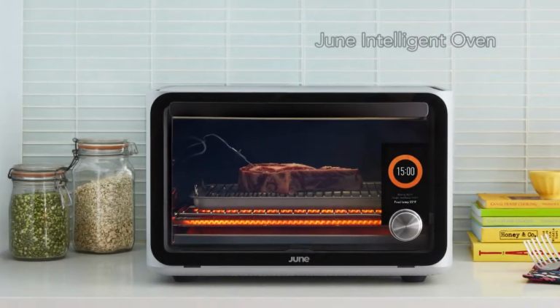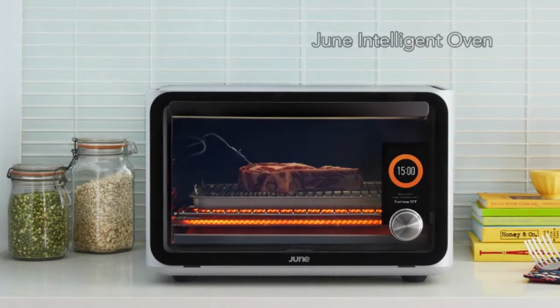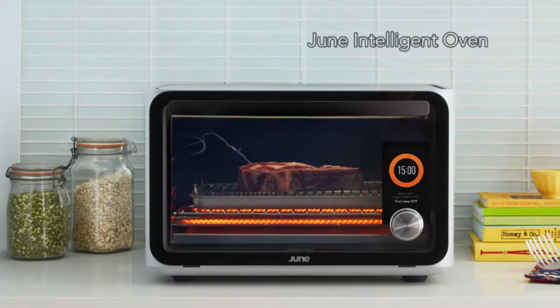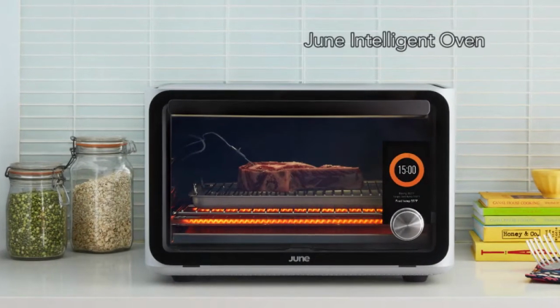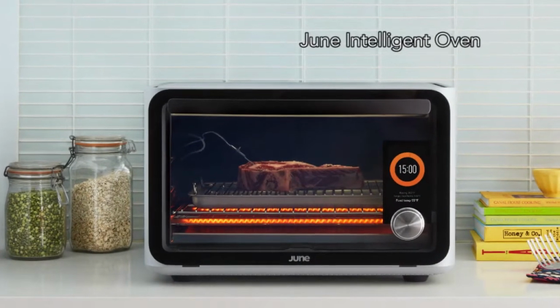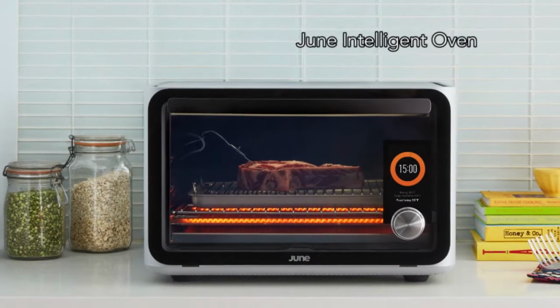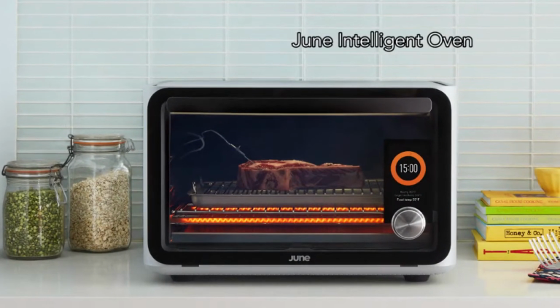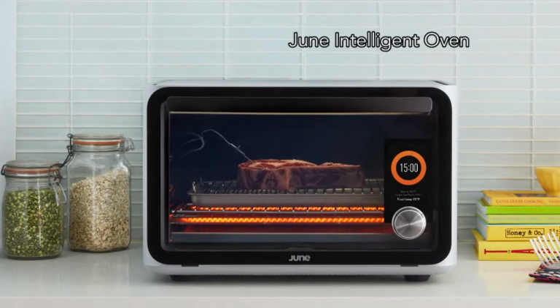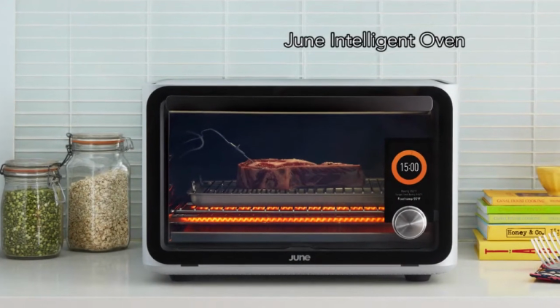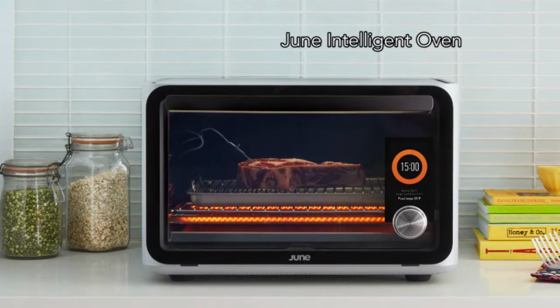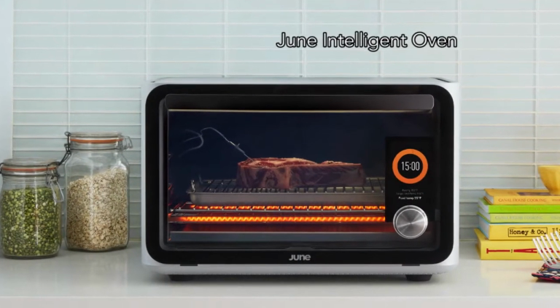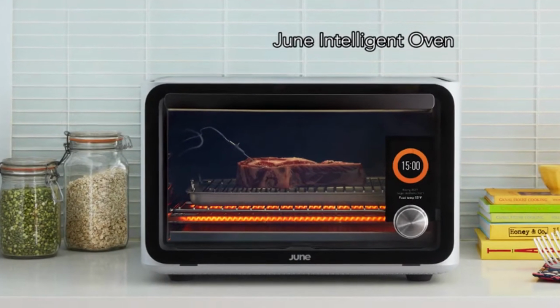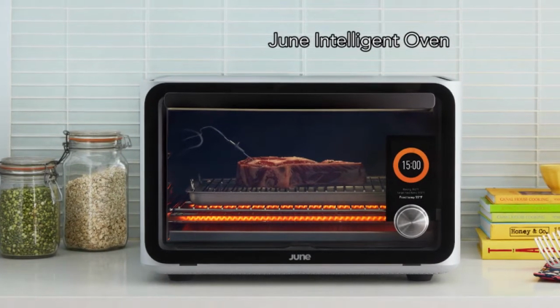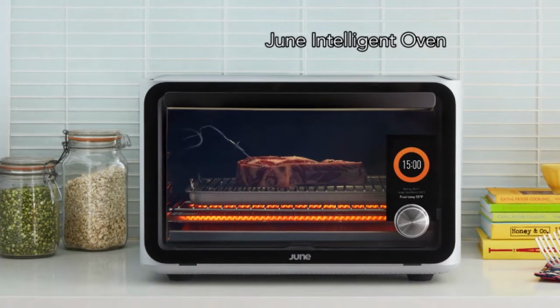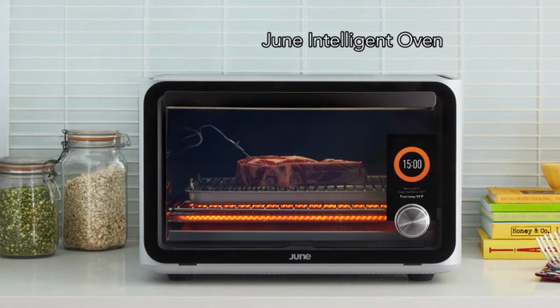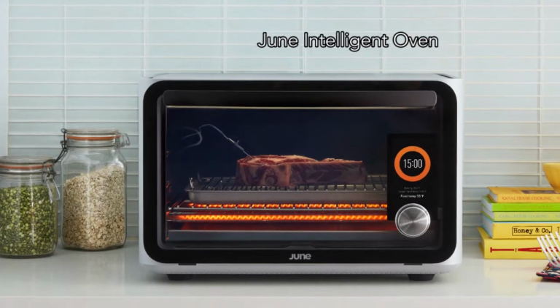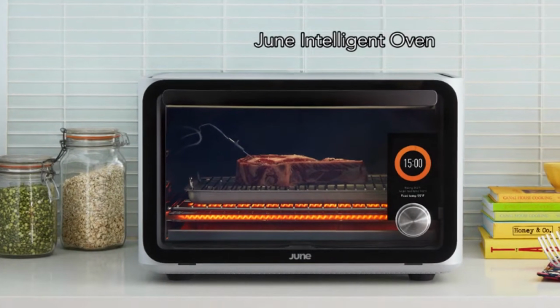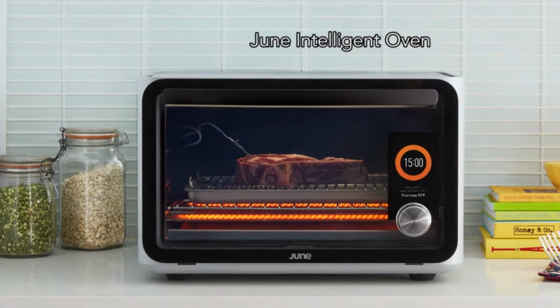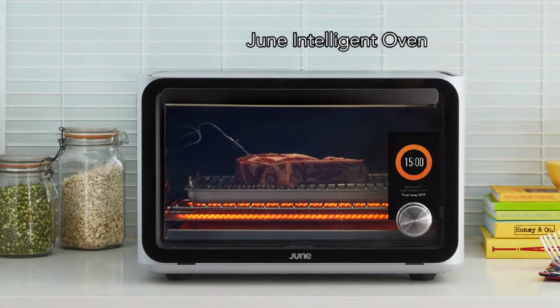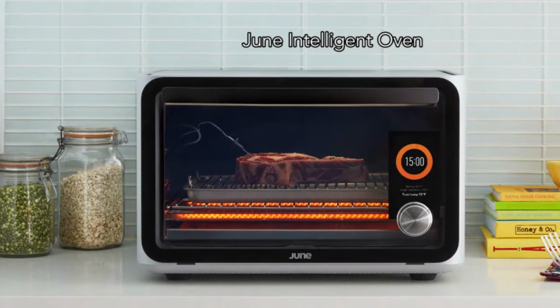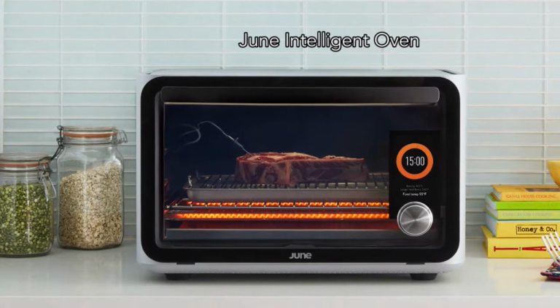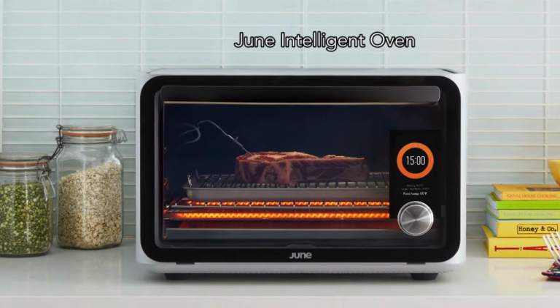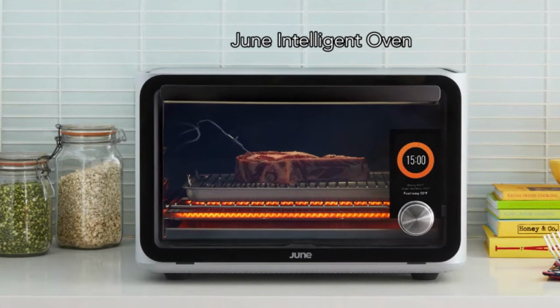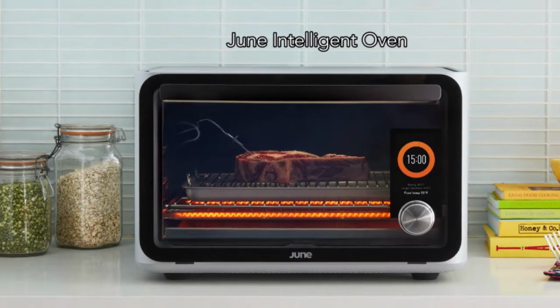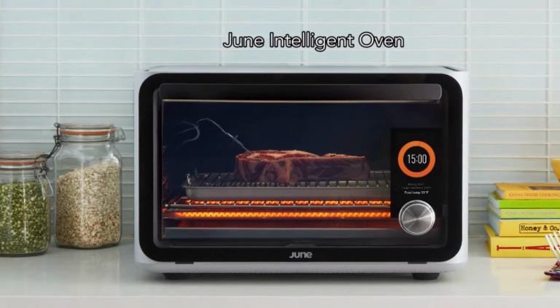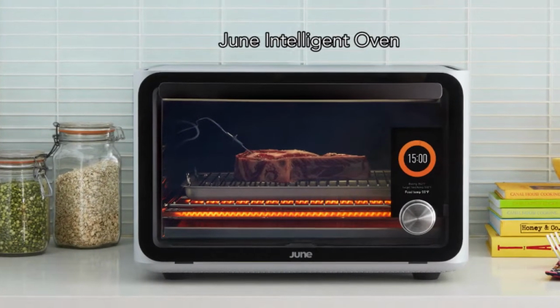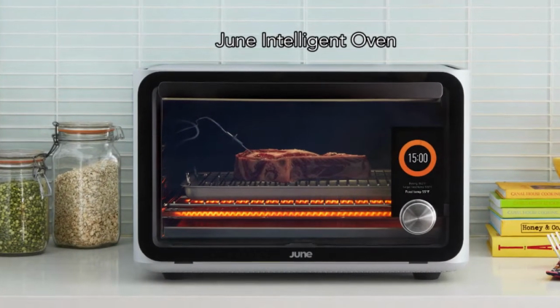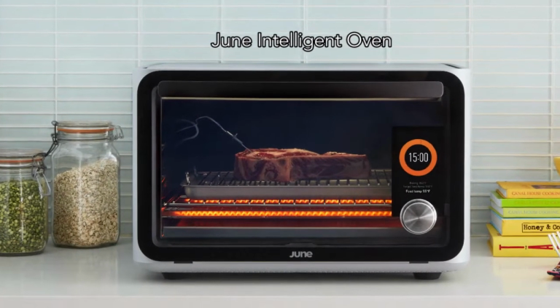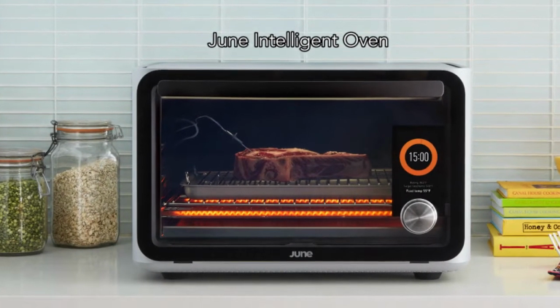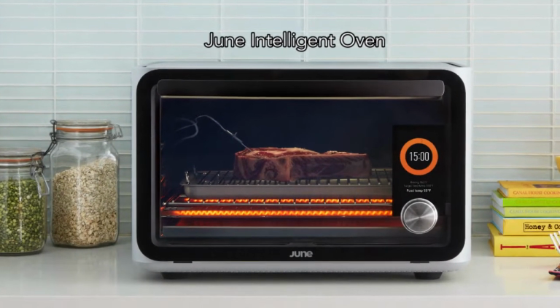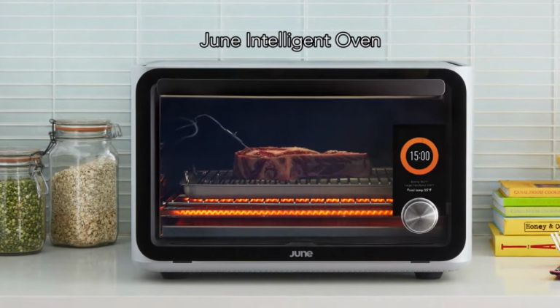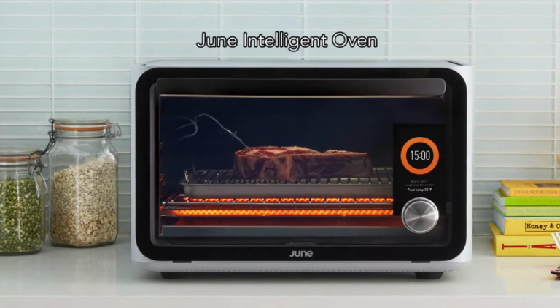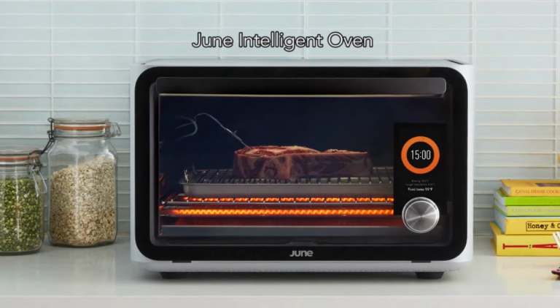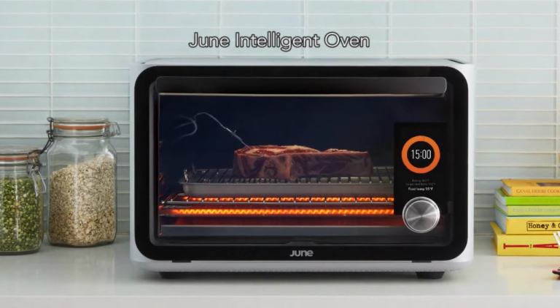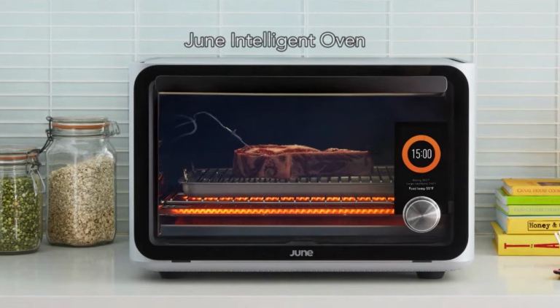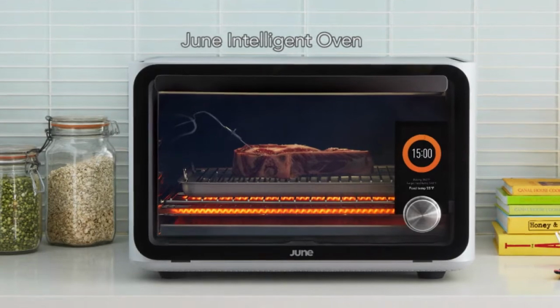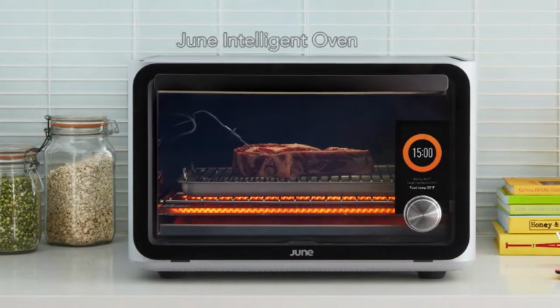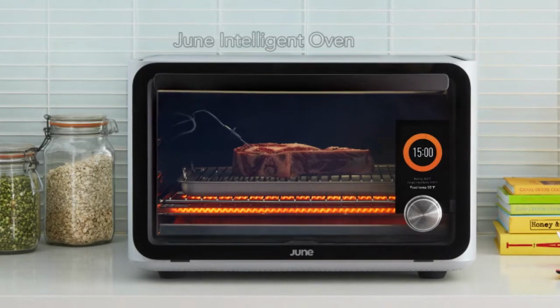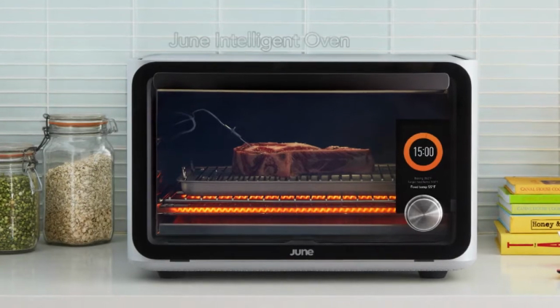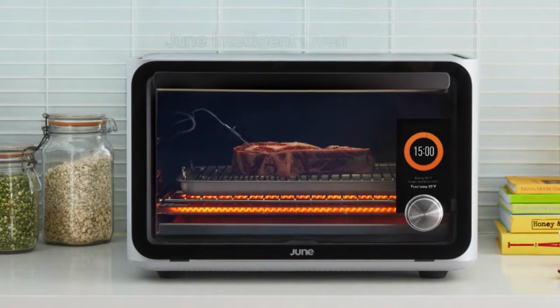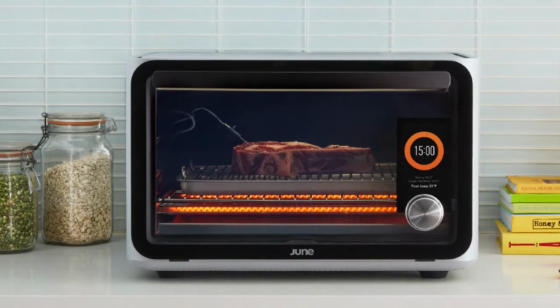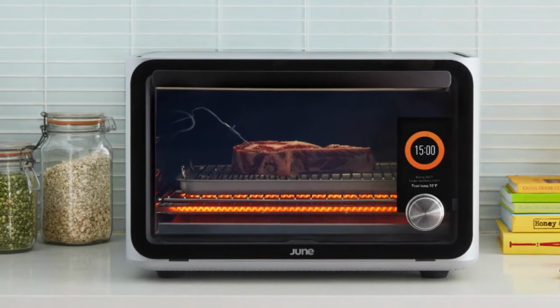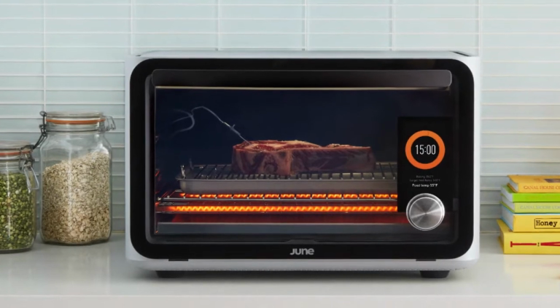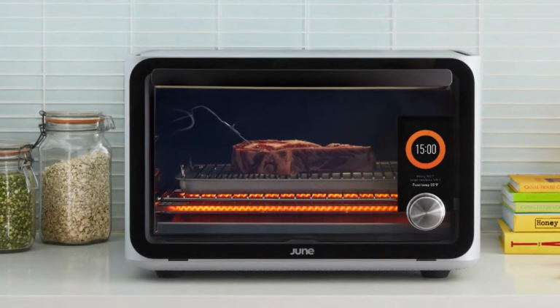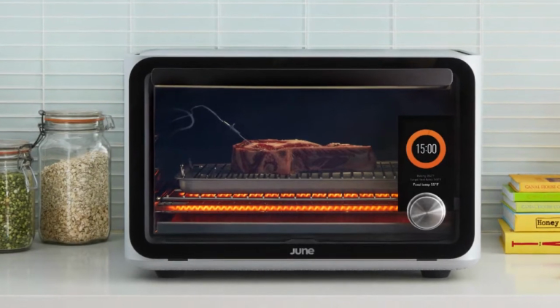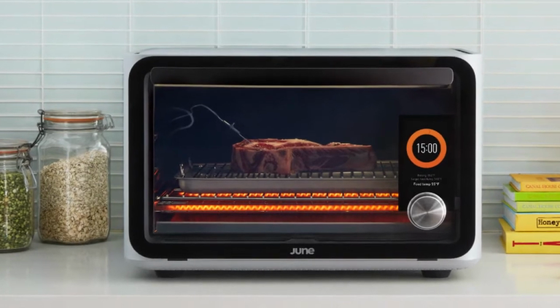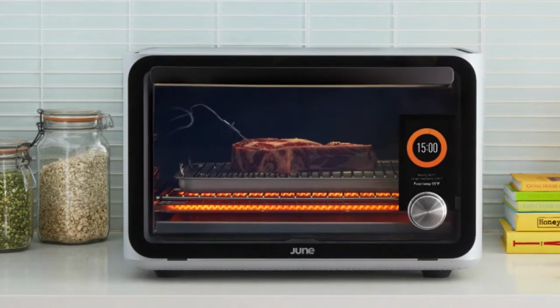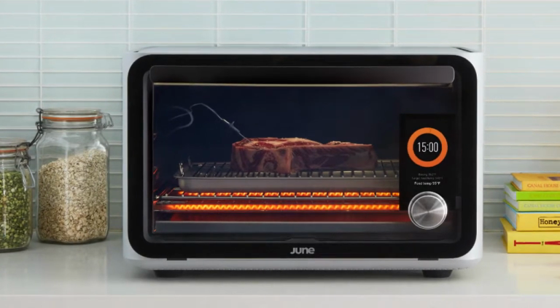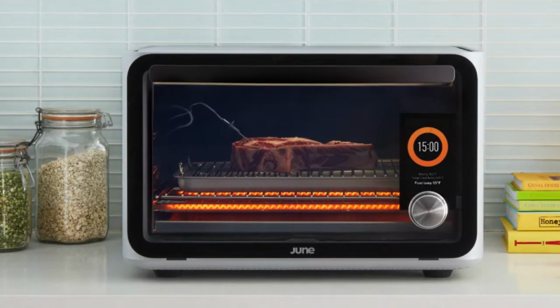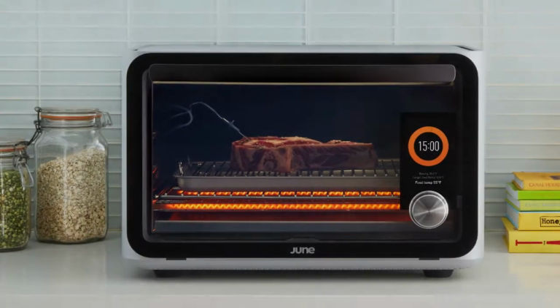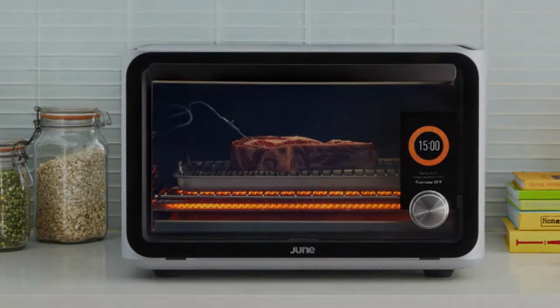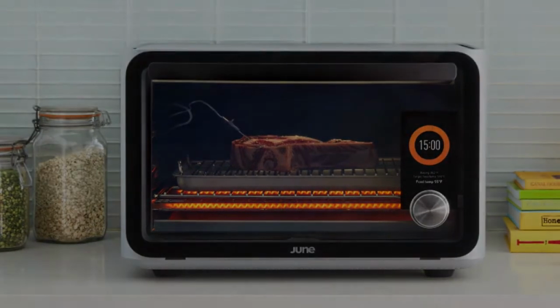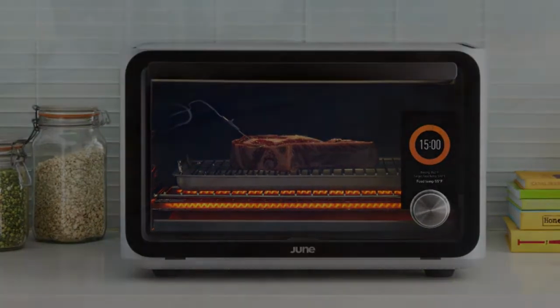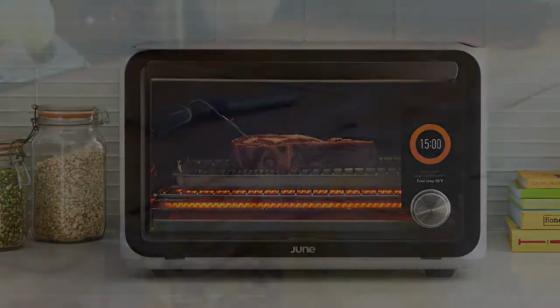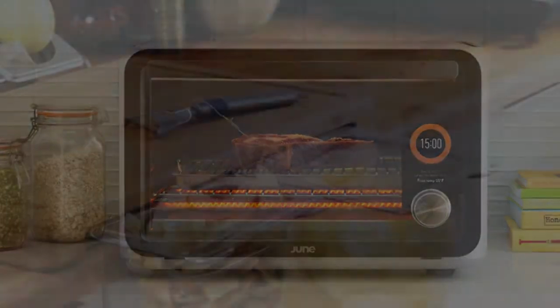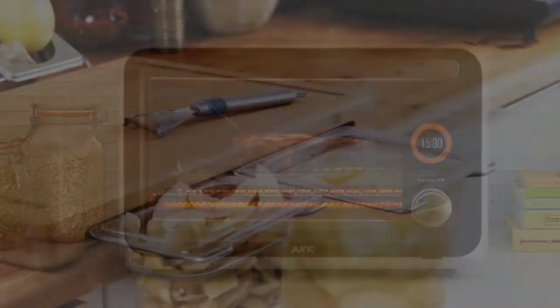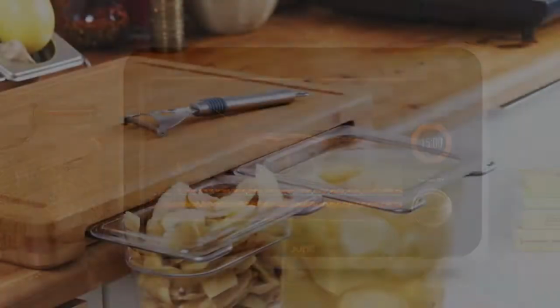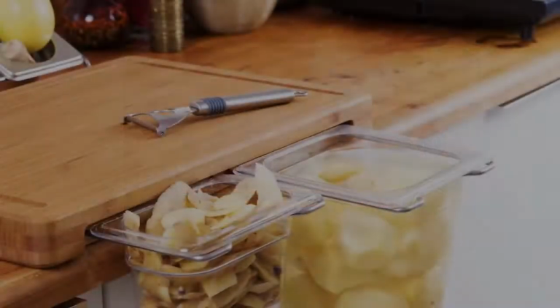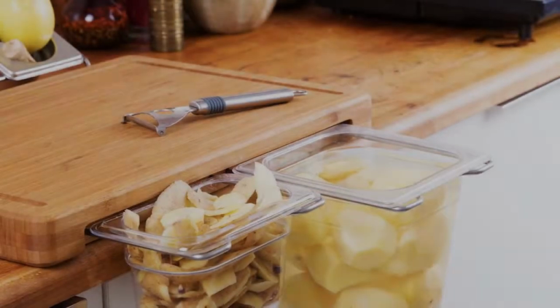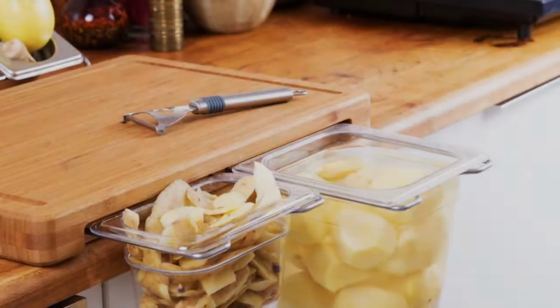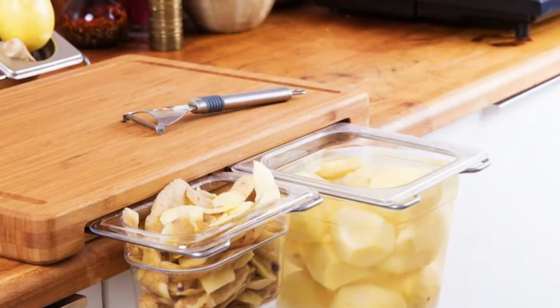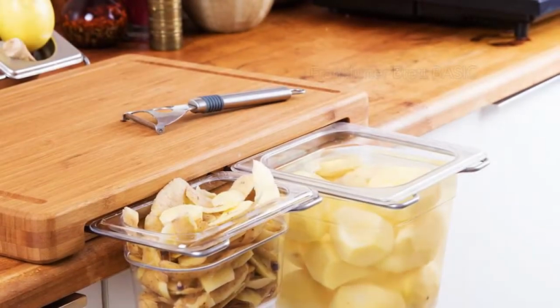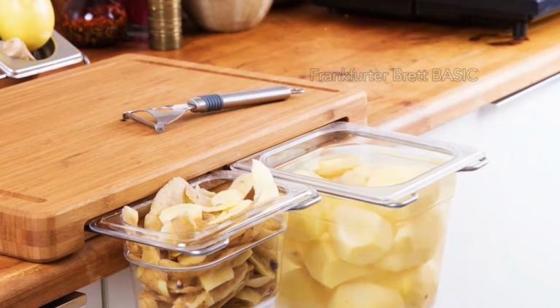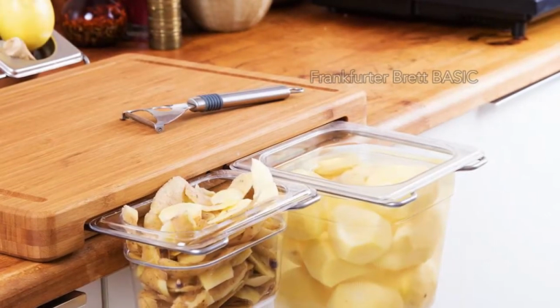First, we have June, the Intelligent Oven. This clever appliance is a countertop oven that helps you produce restaurant-quality meals.